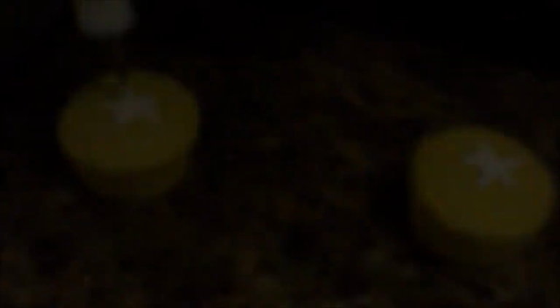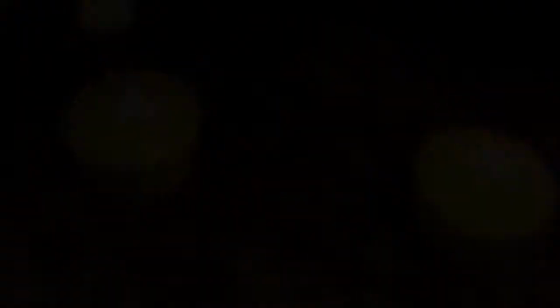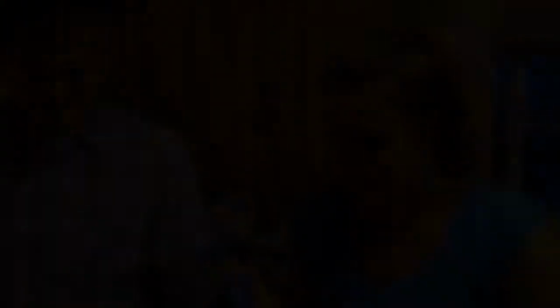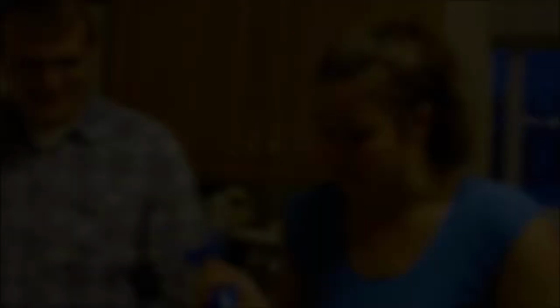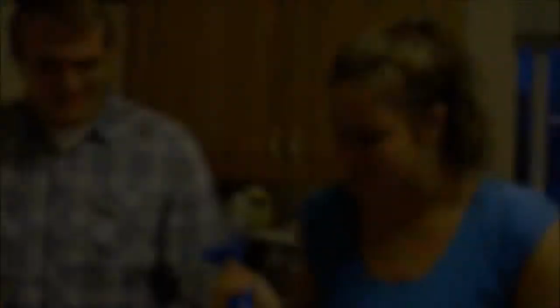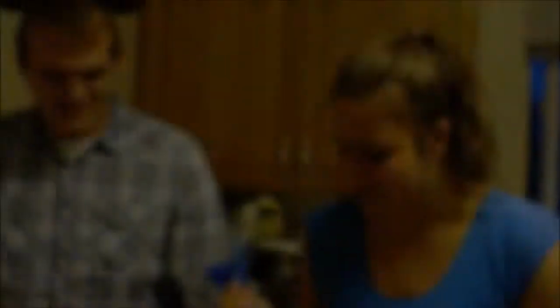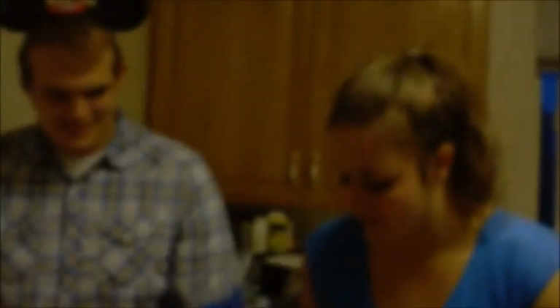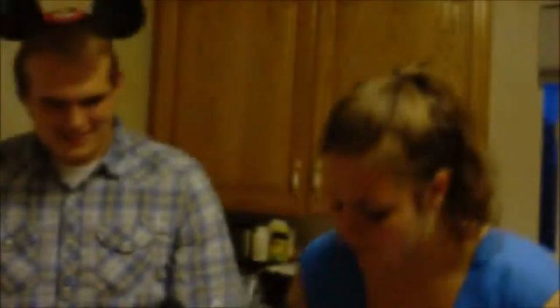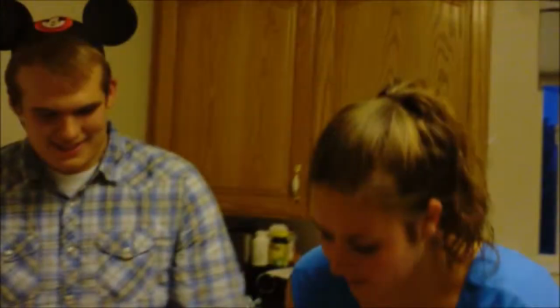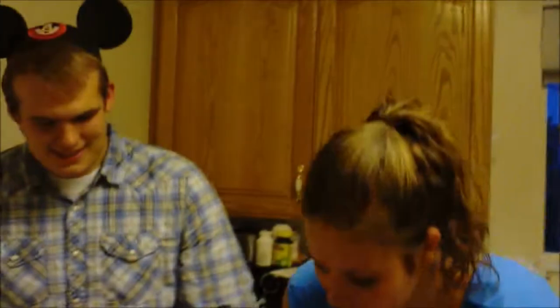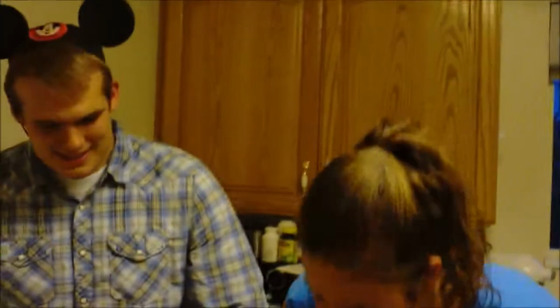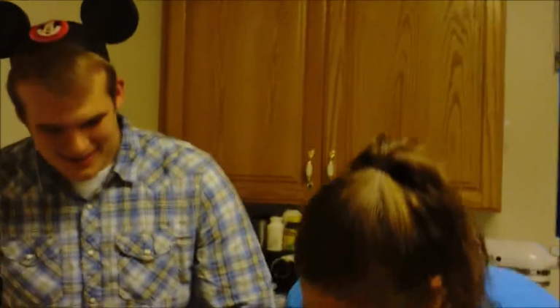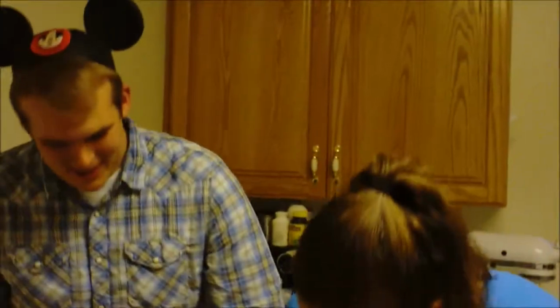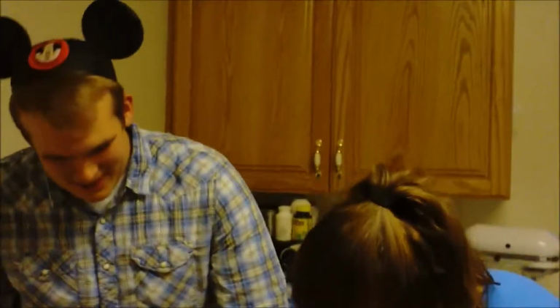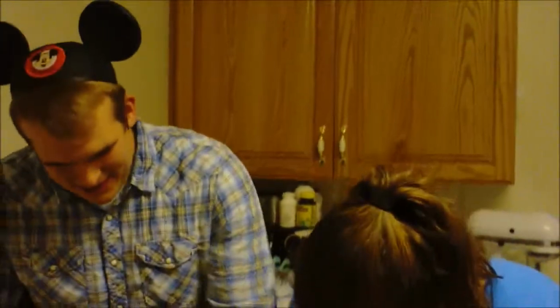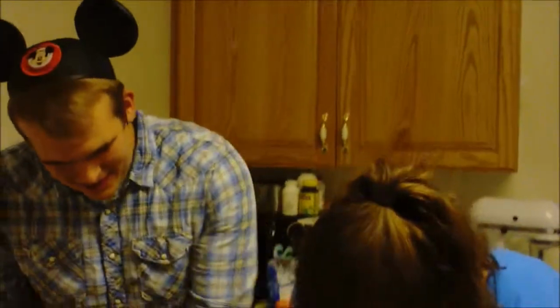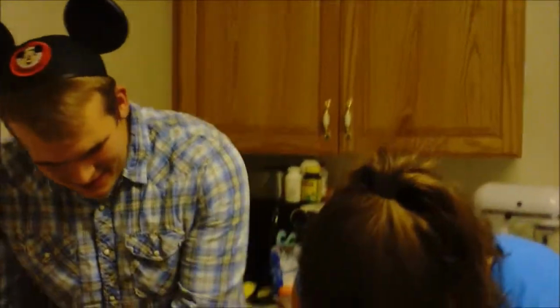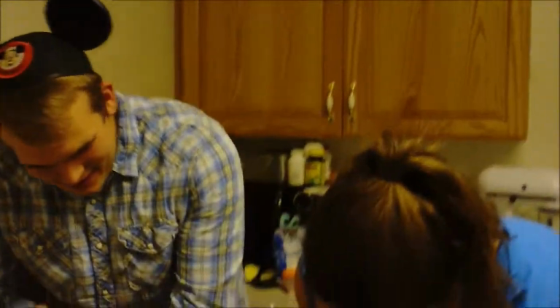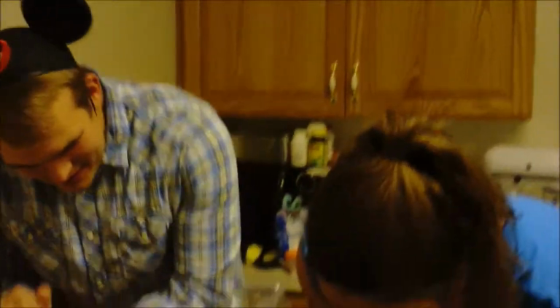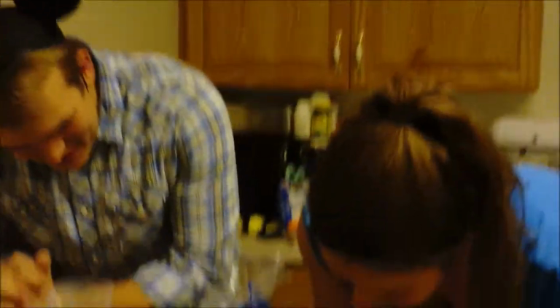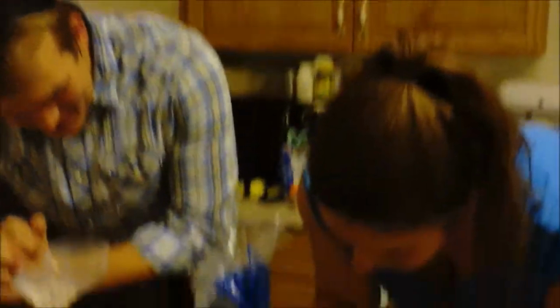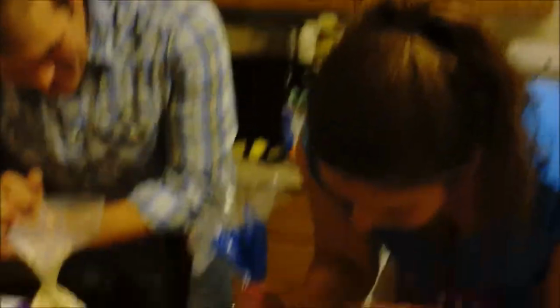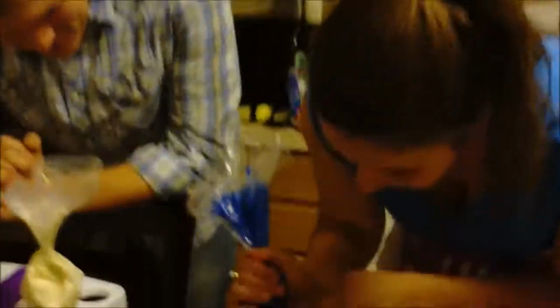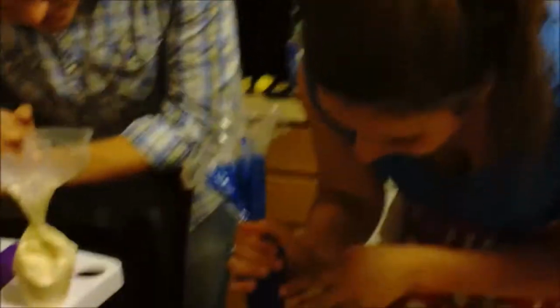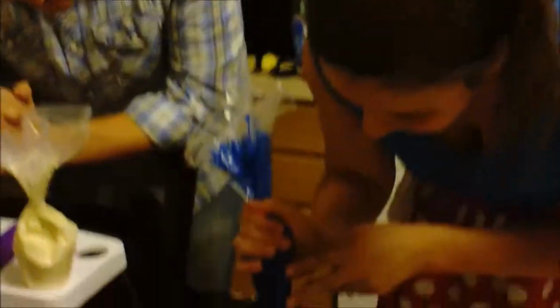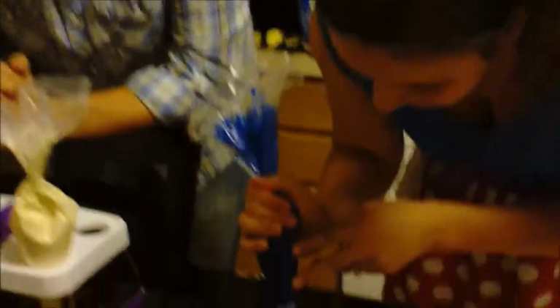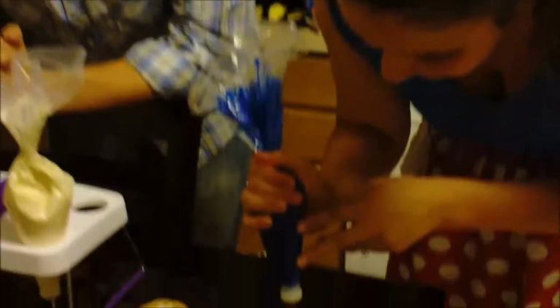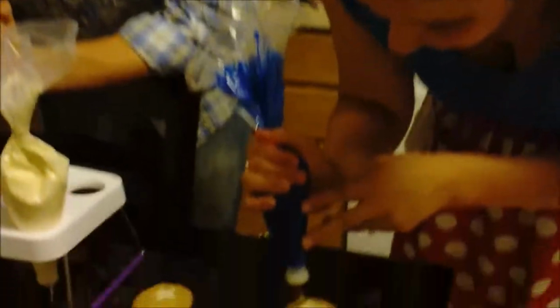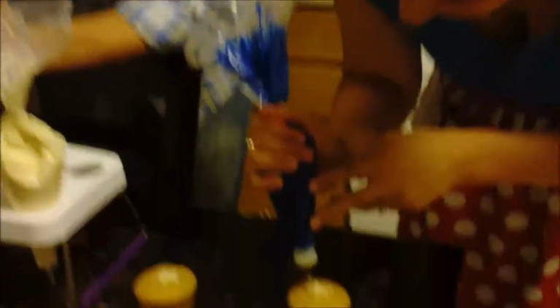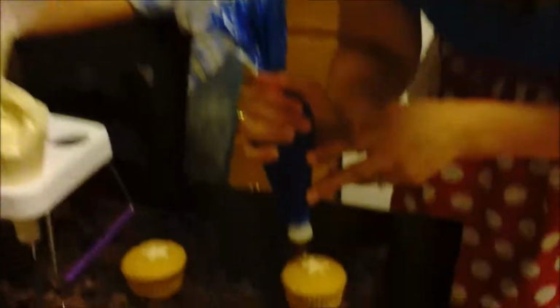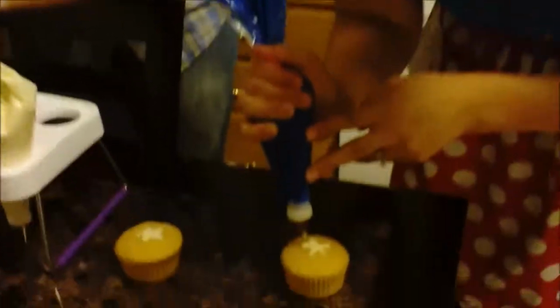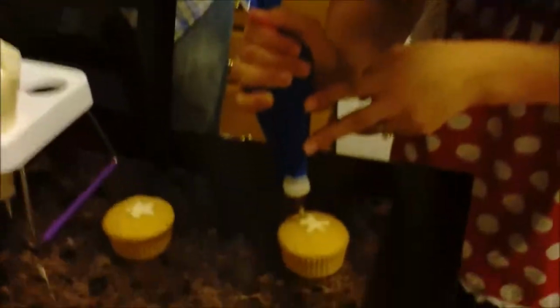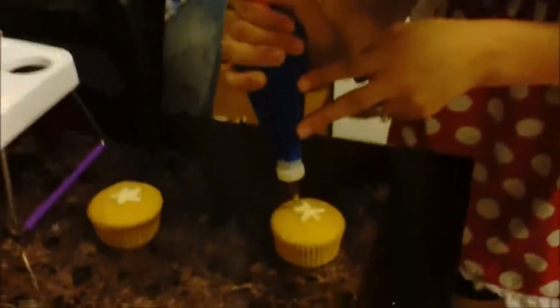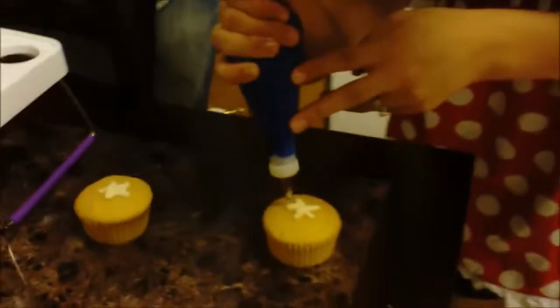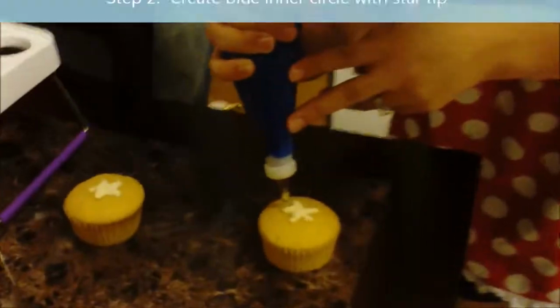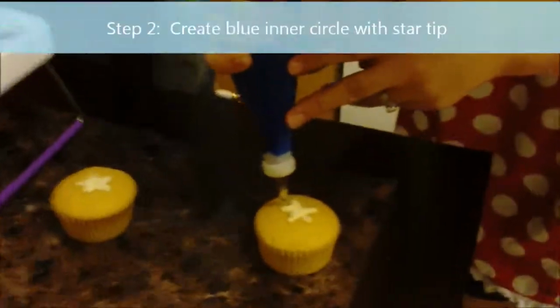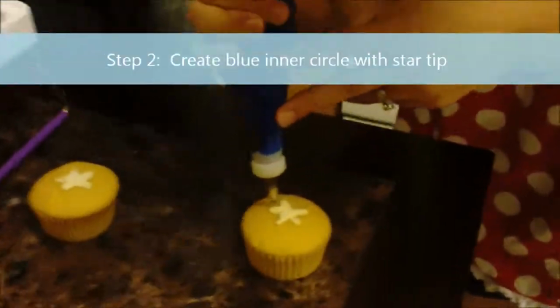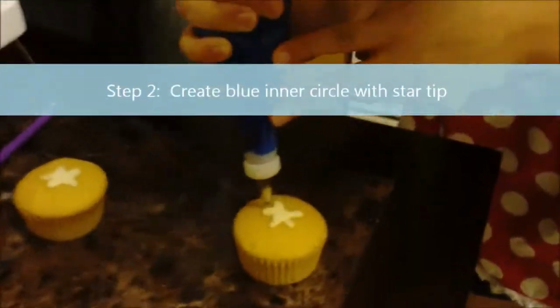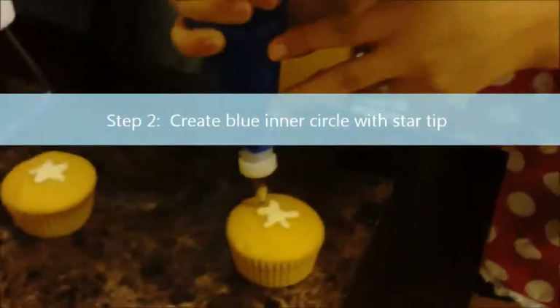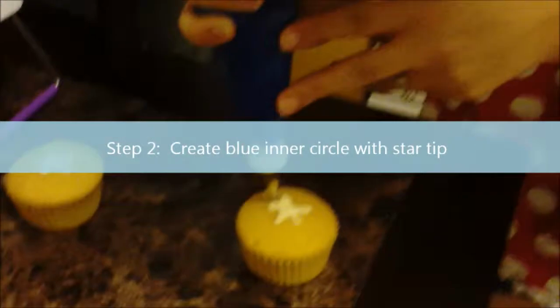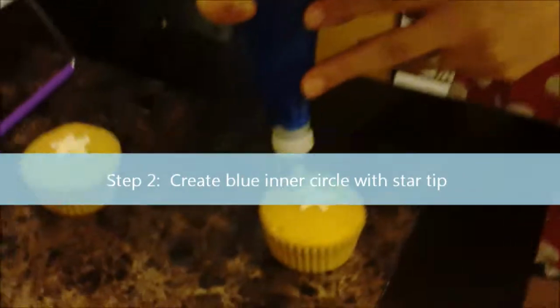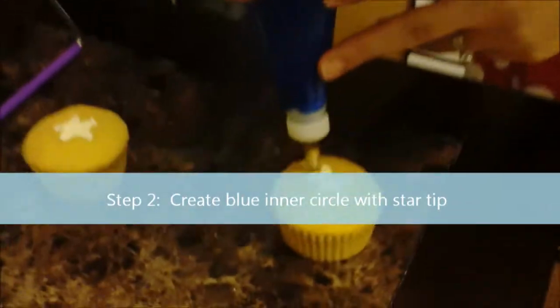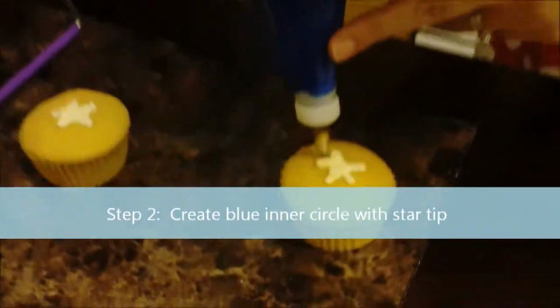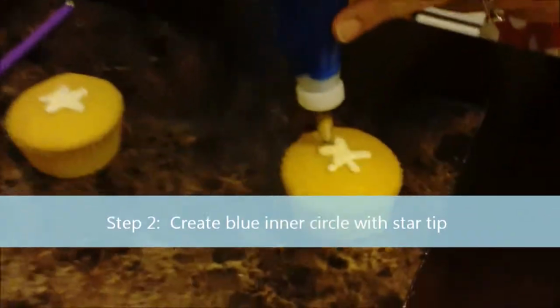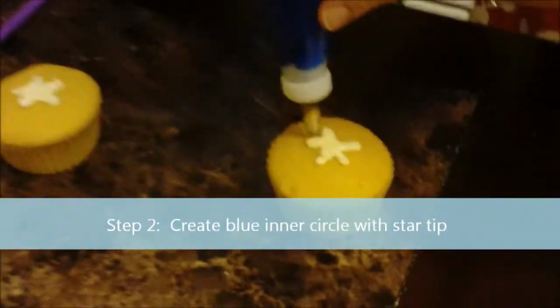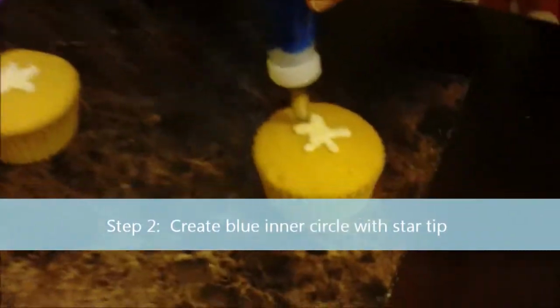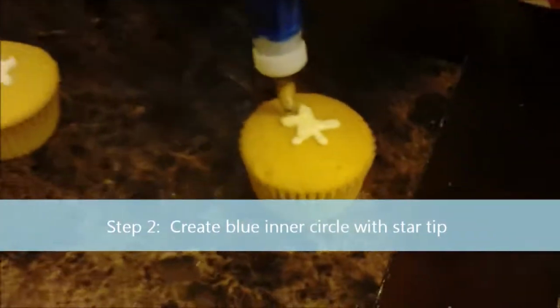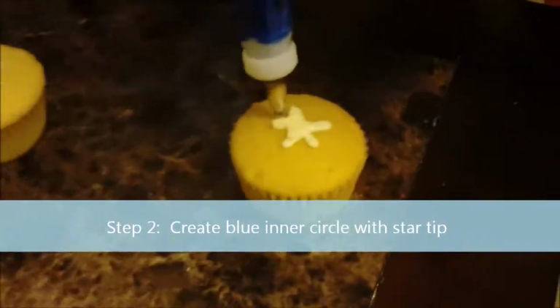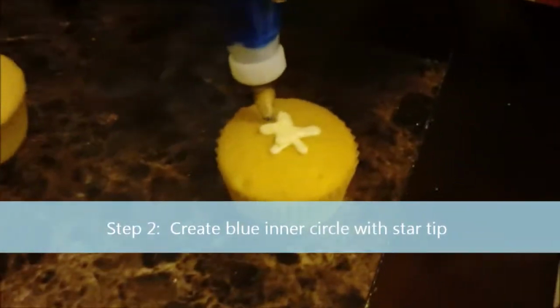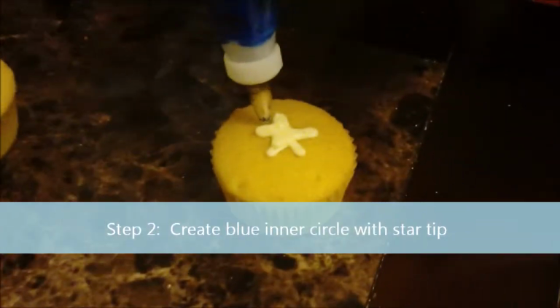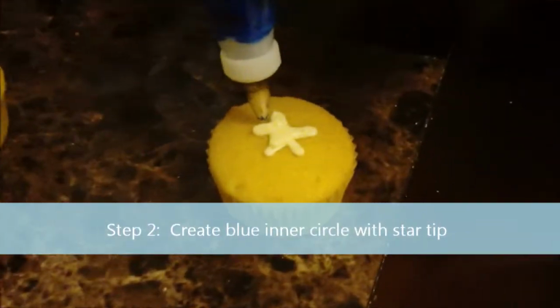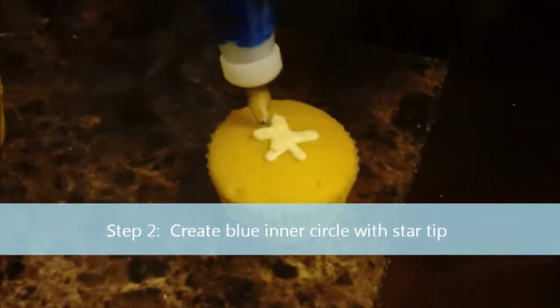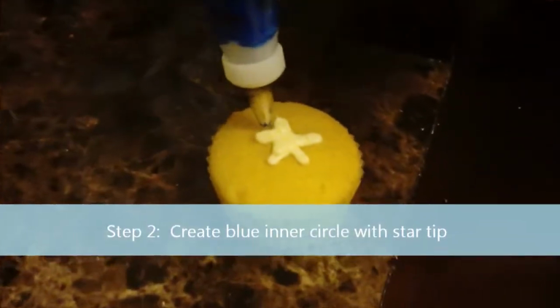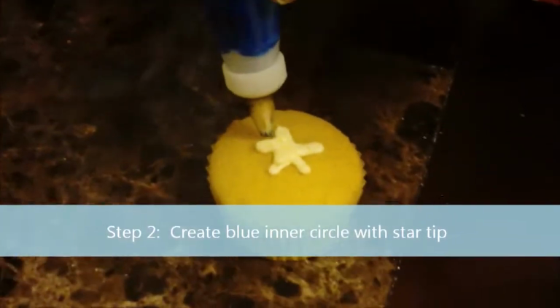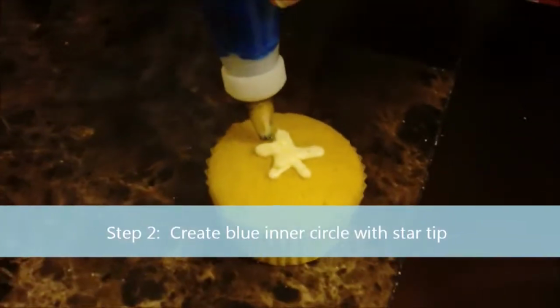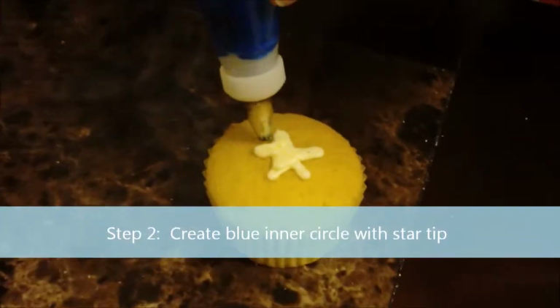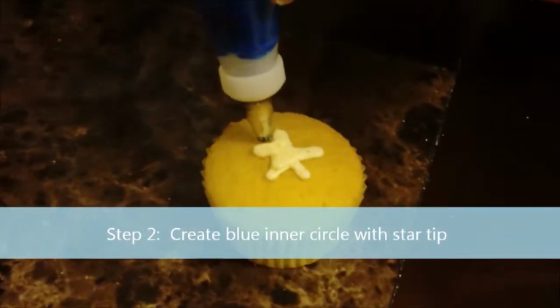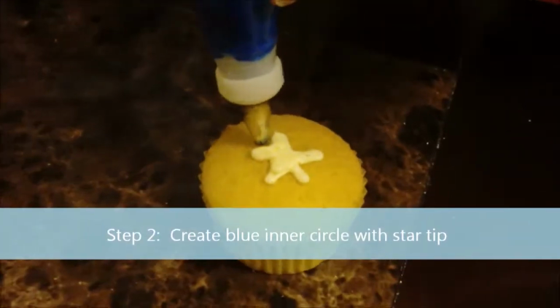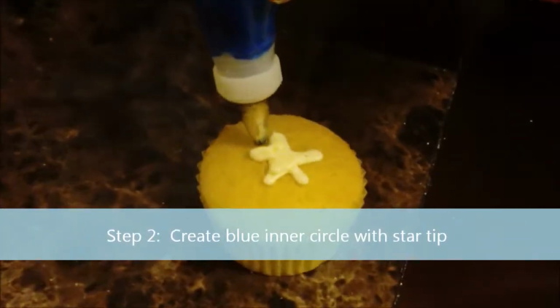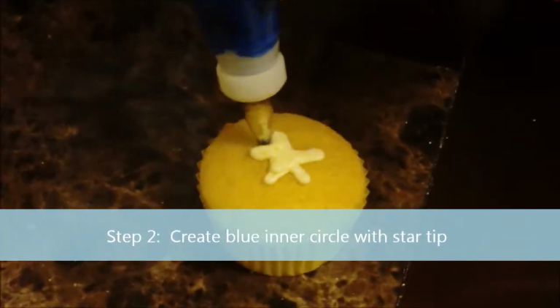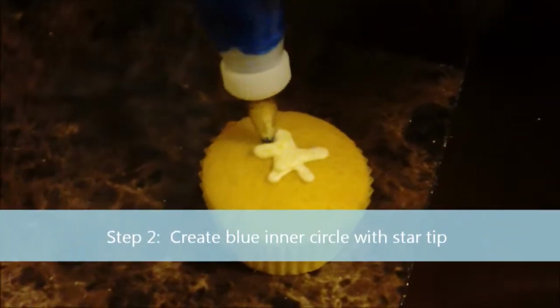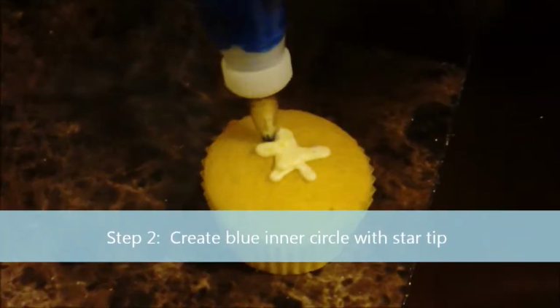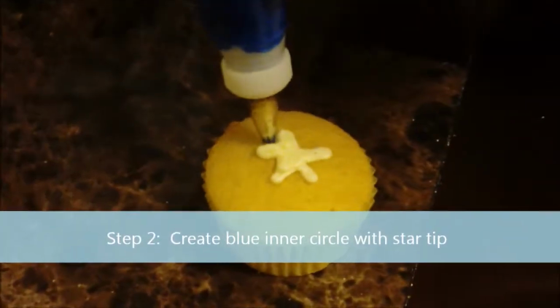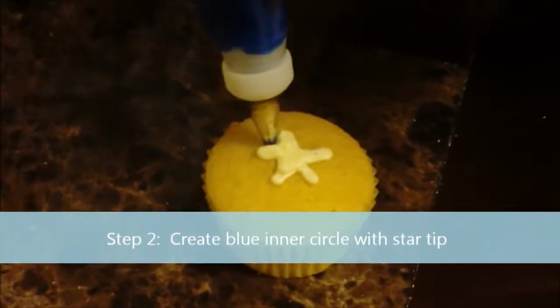So what you're going to want to do is you're going to go around the outside of your star and just fill in the gaps.